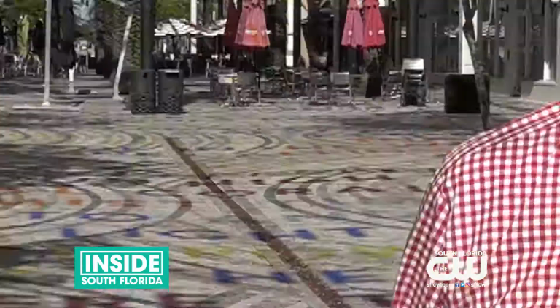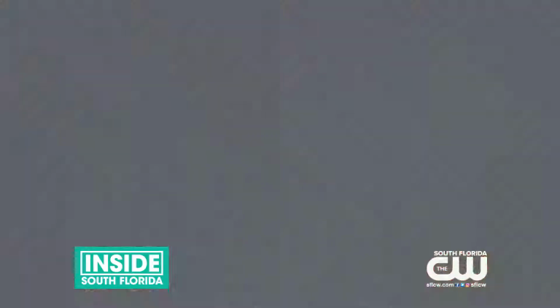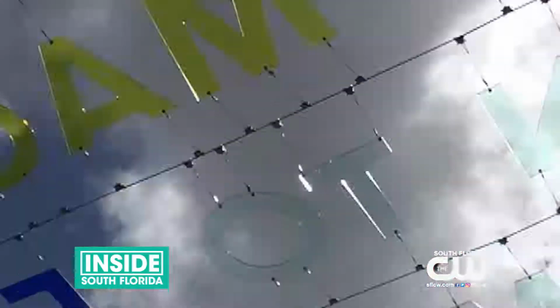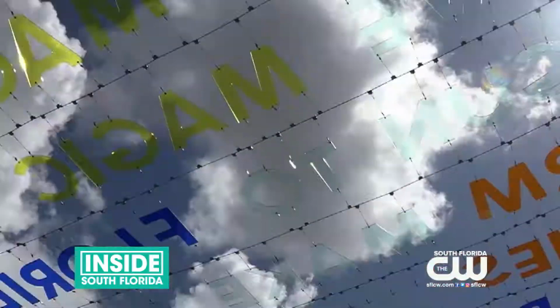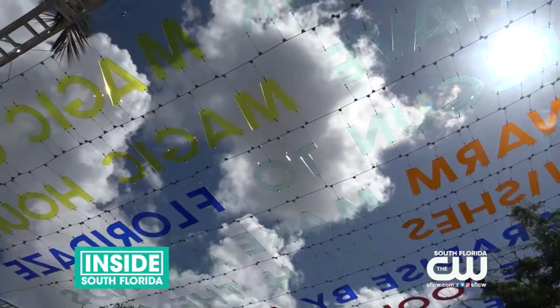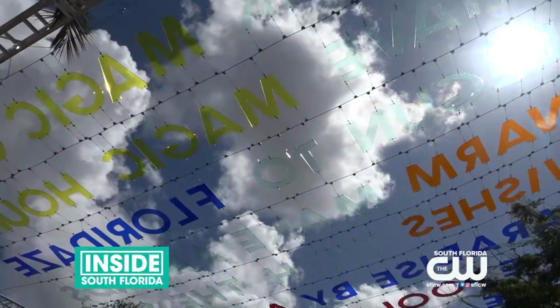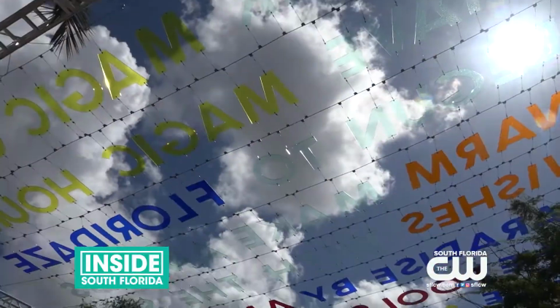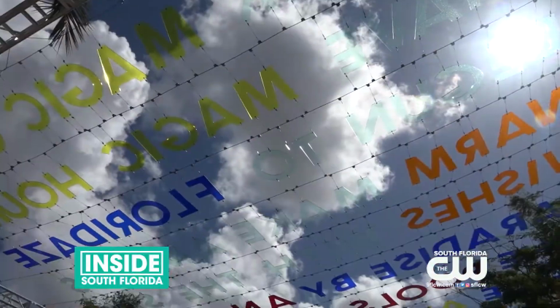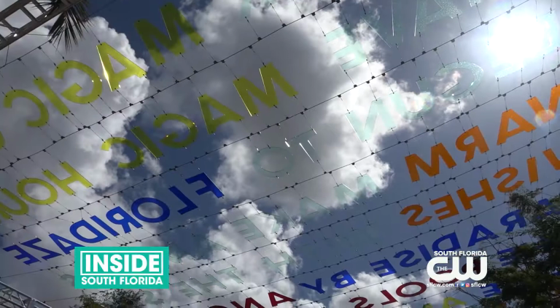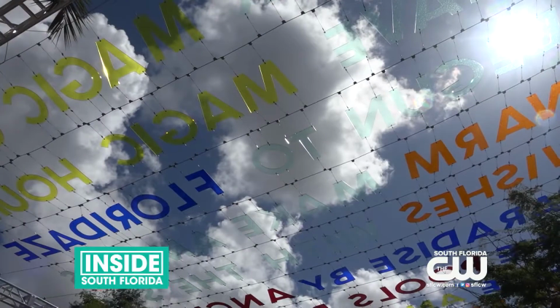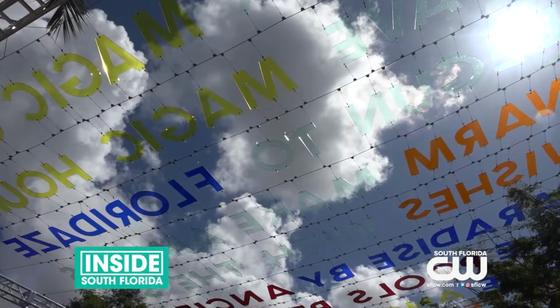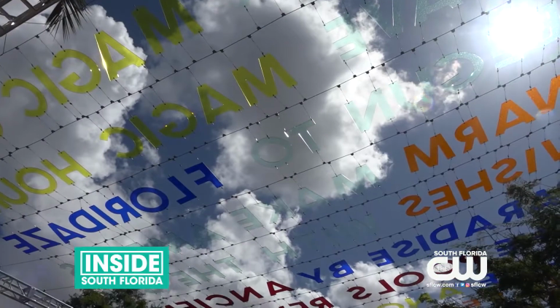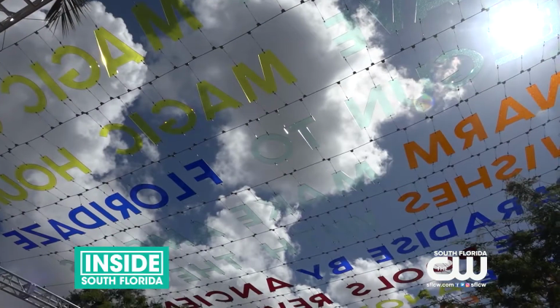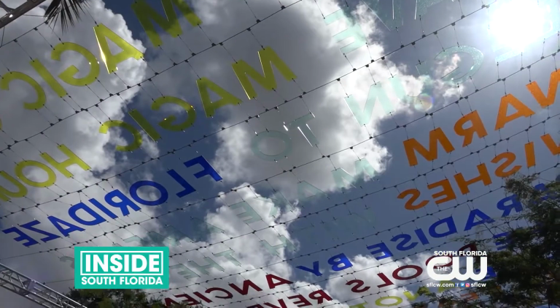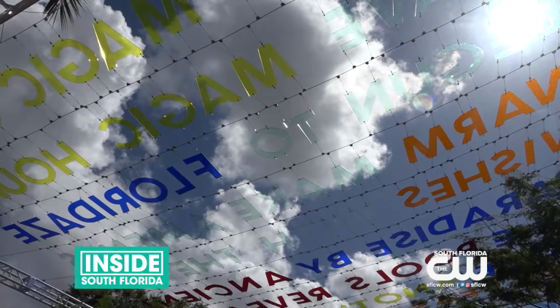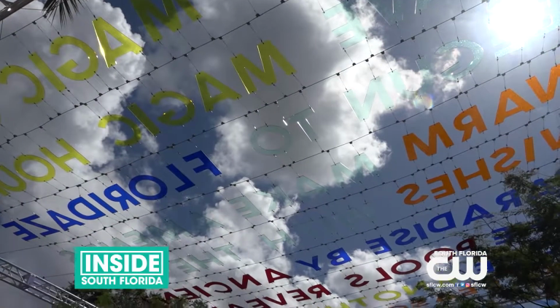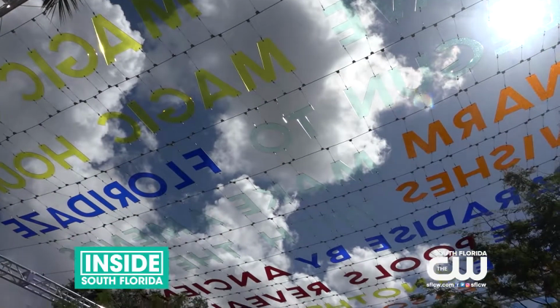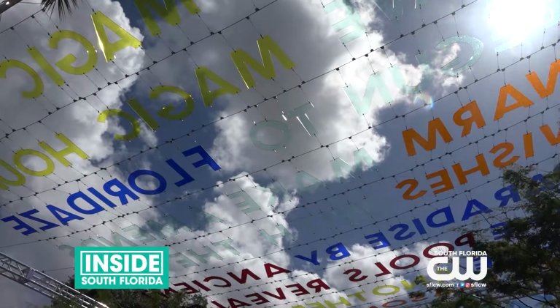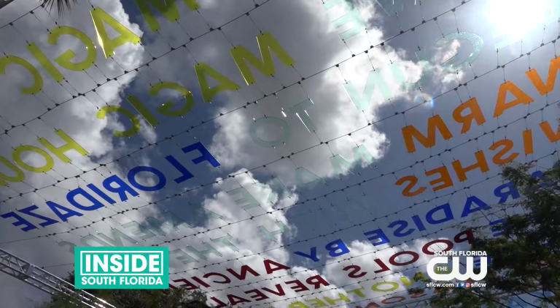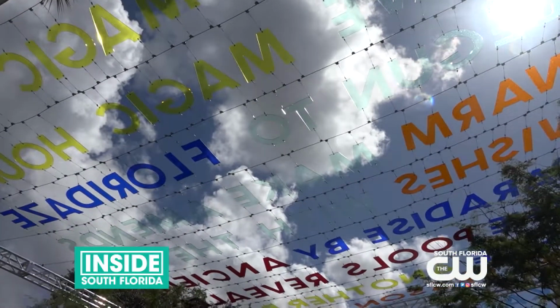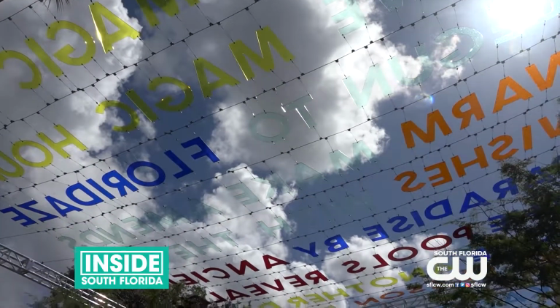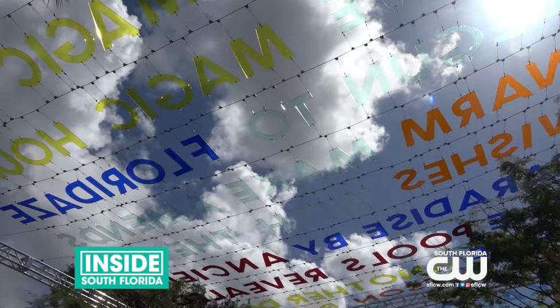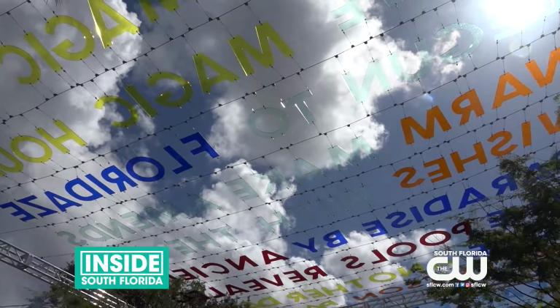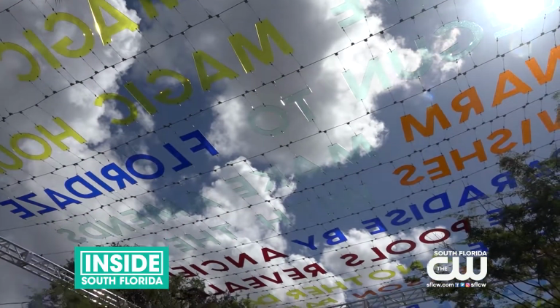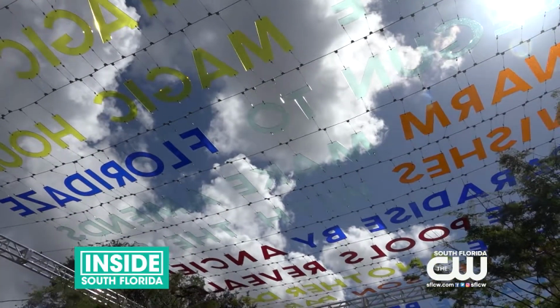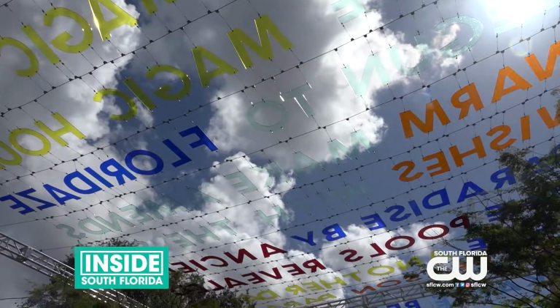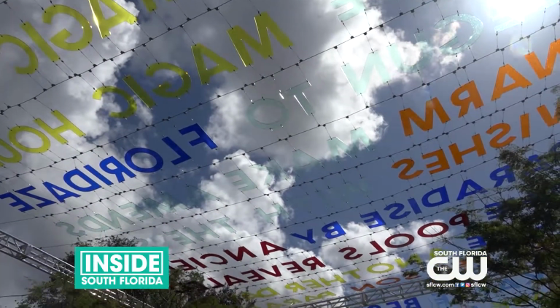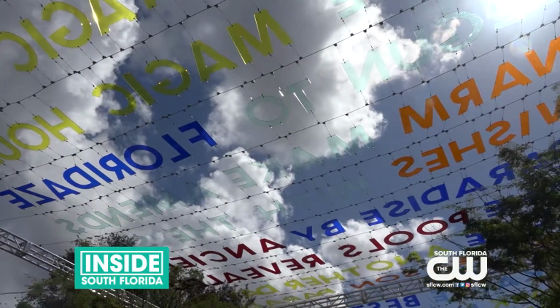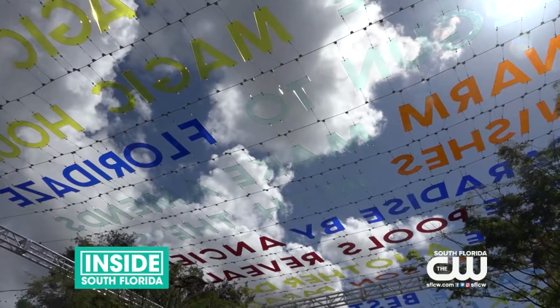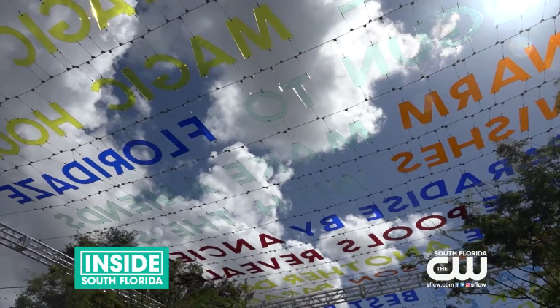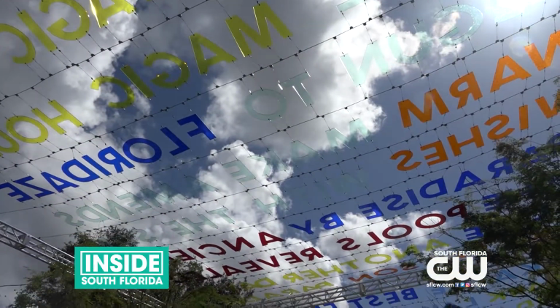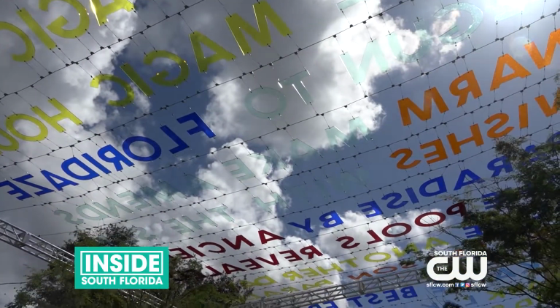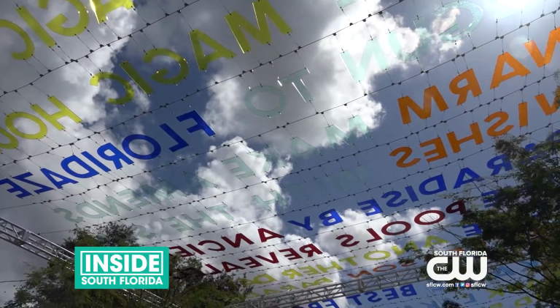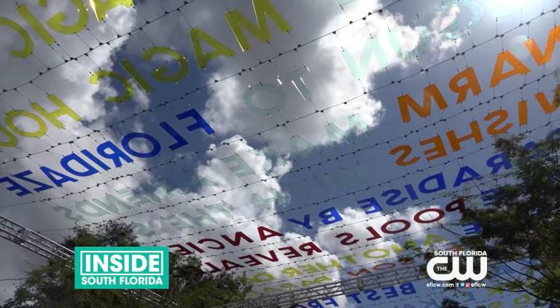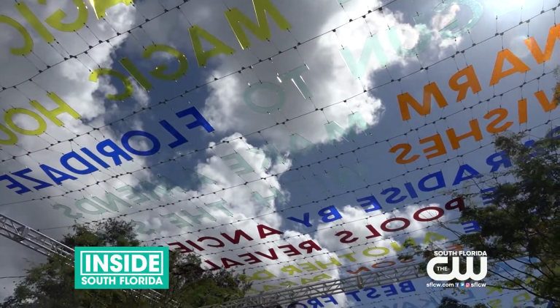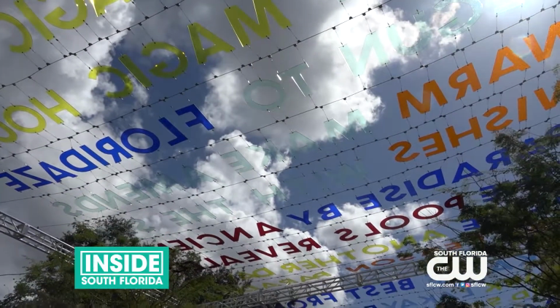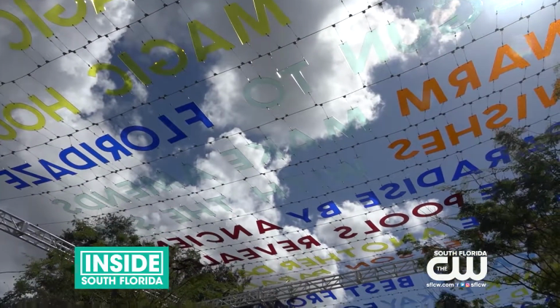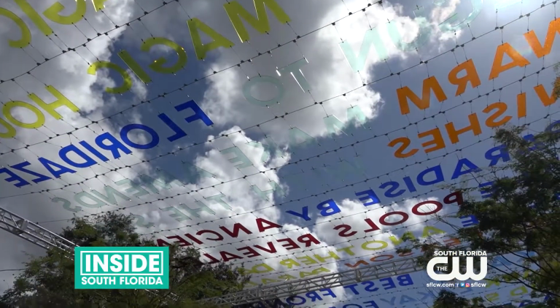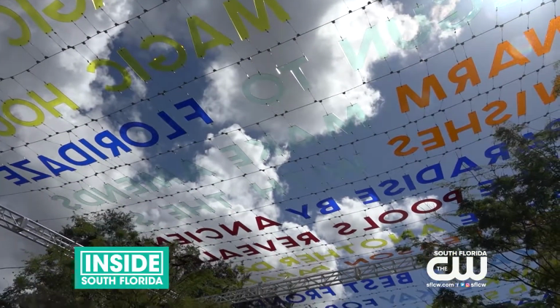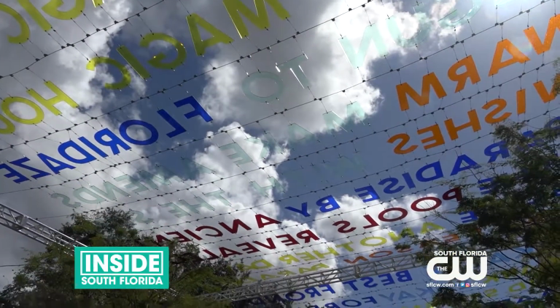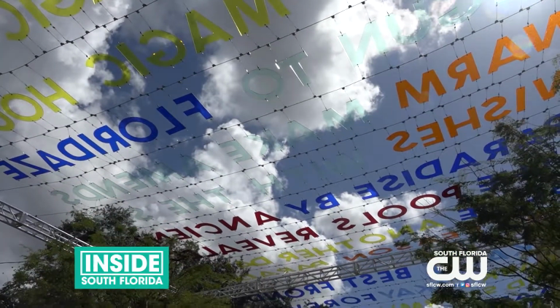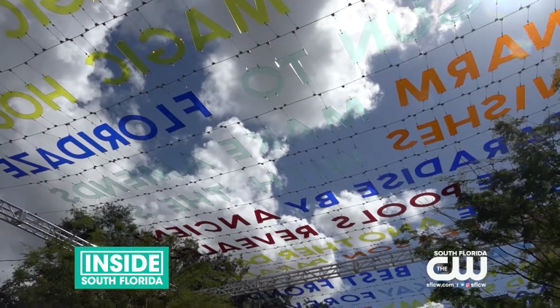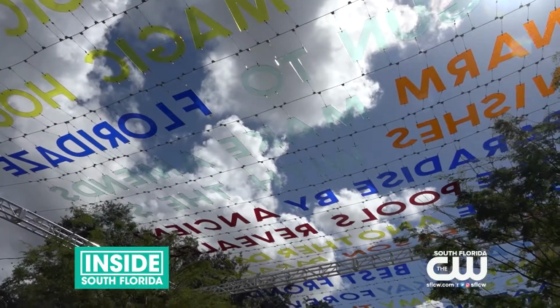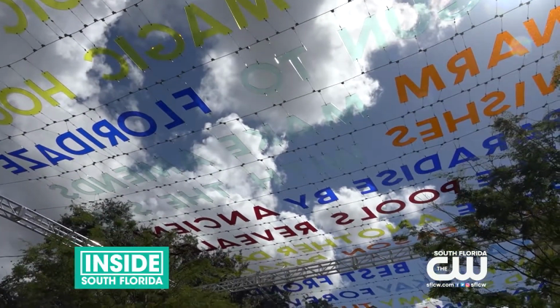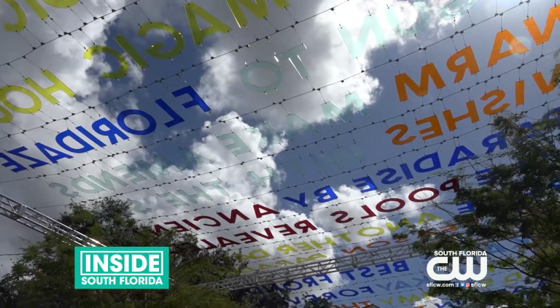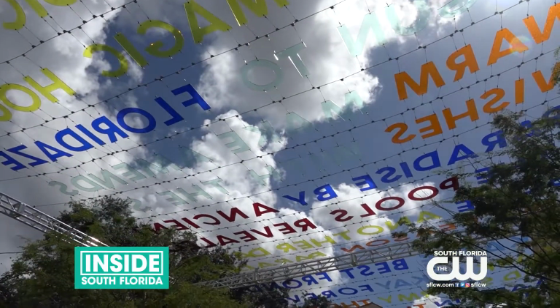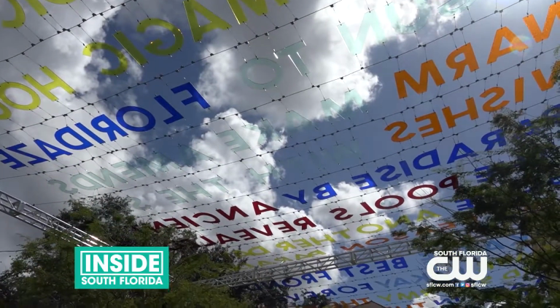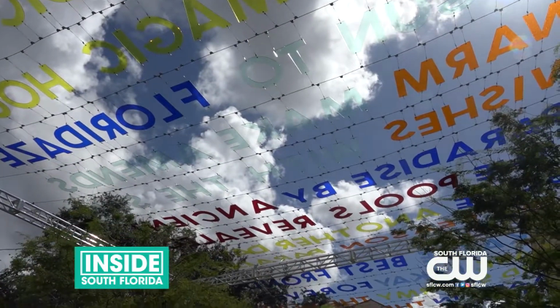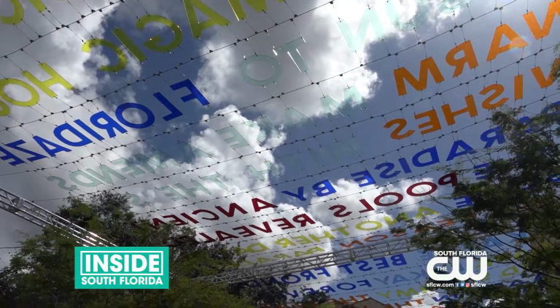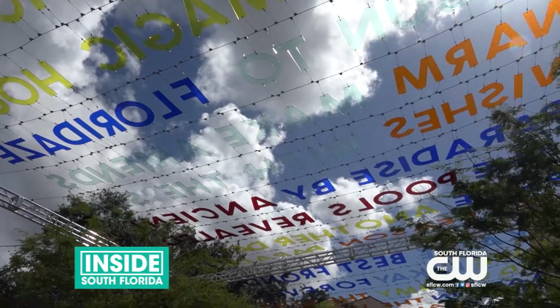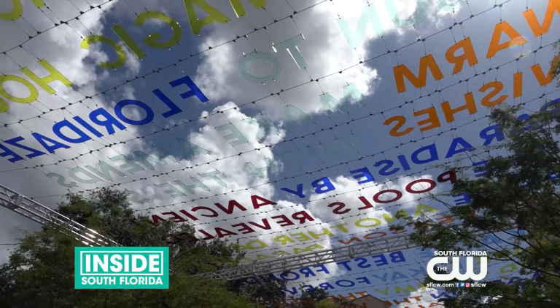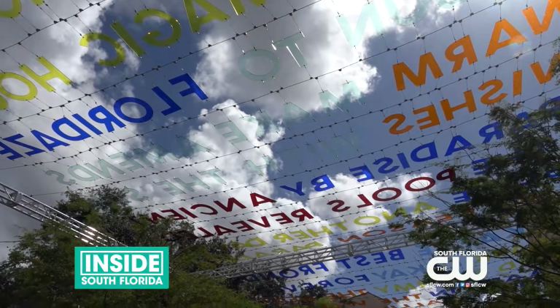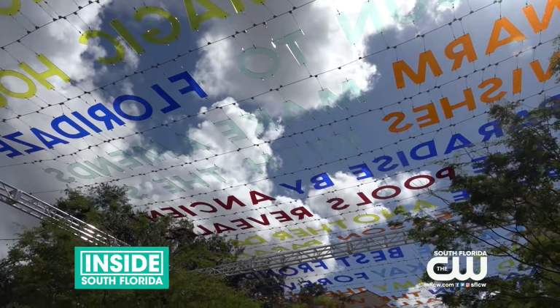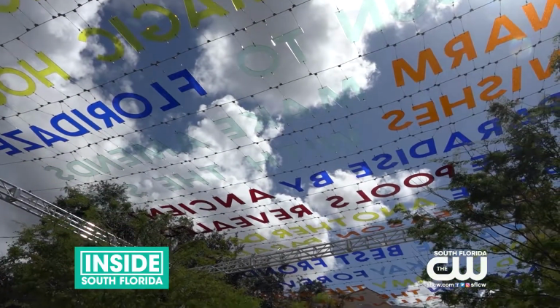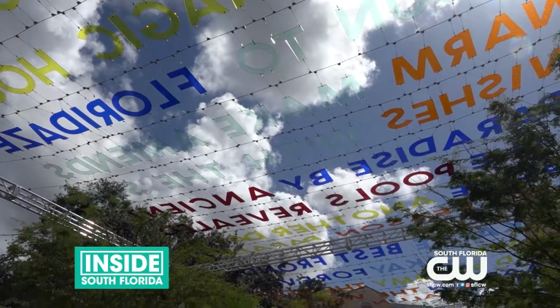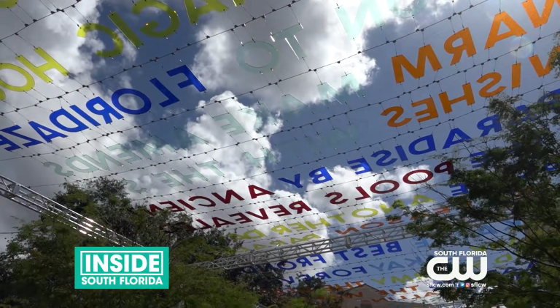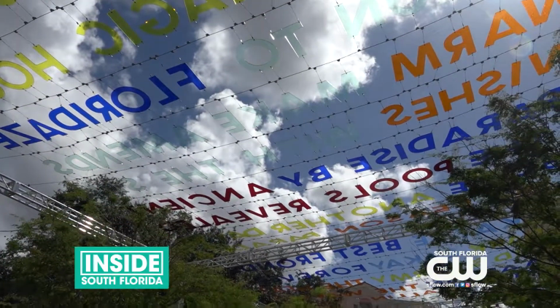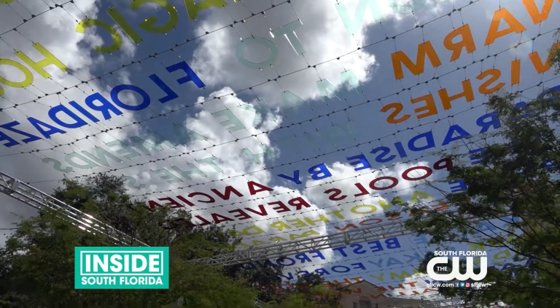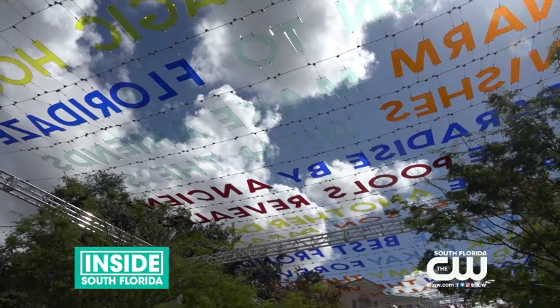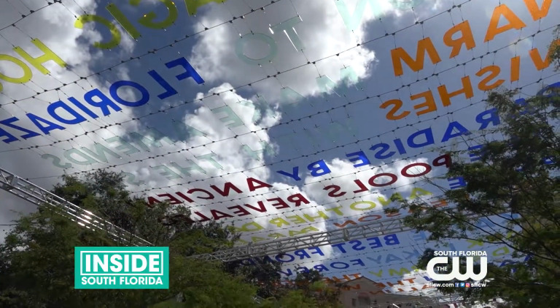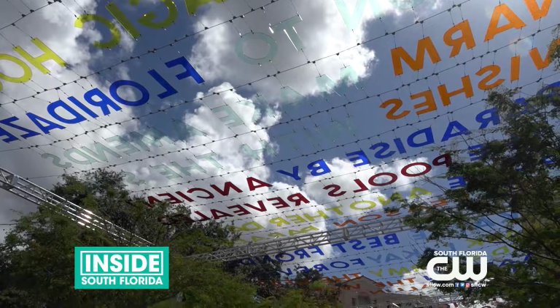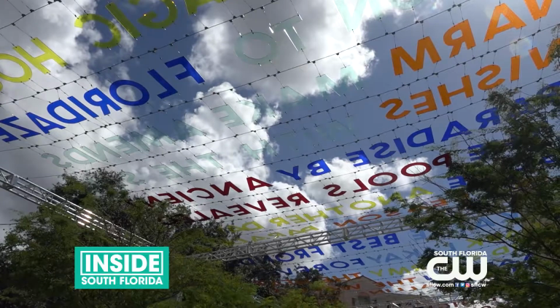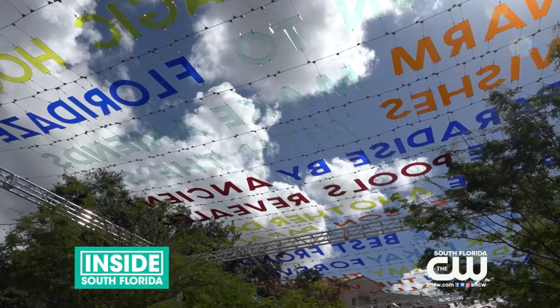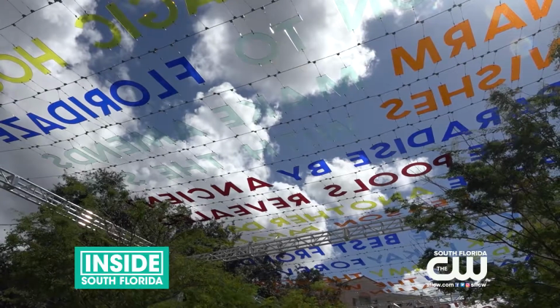The installation will be up until September 26 on Geralda Plaza. I'm Miriam Tapia with the CW South Florida.